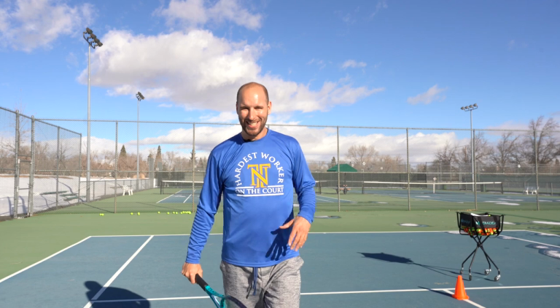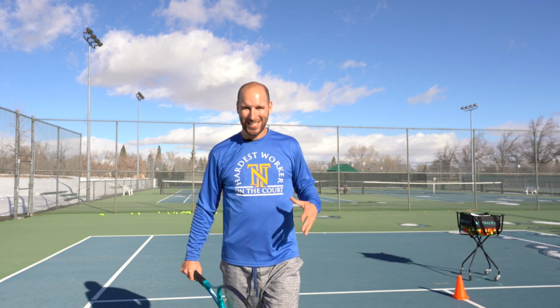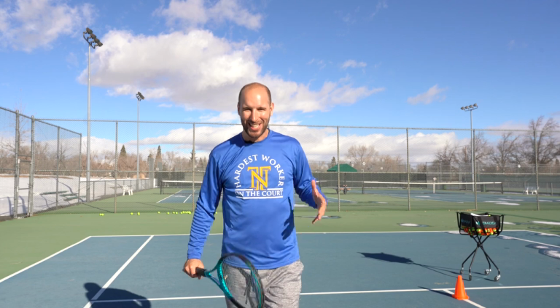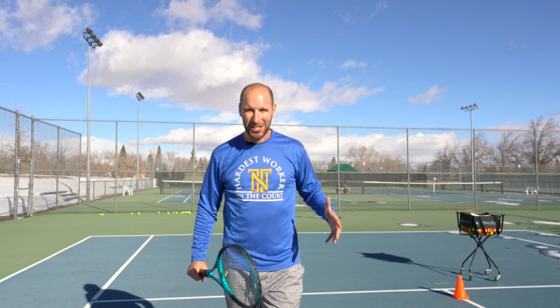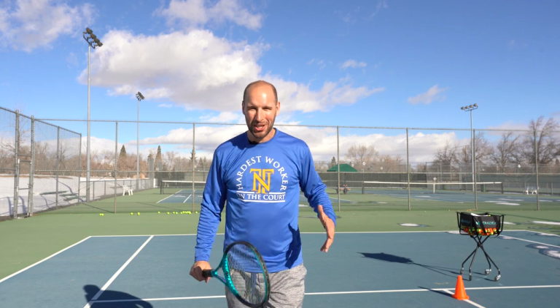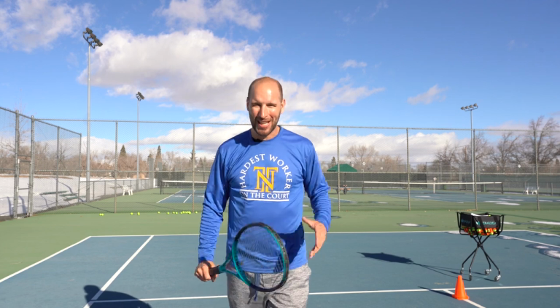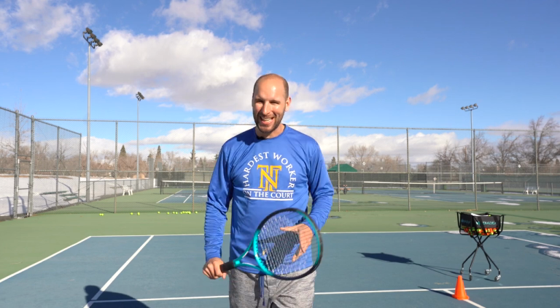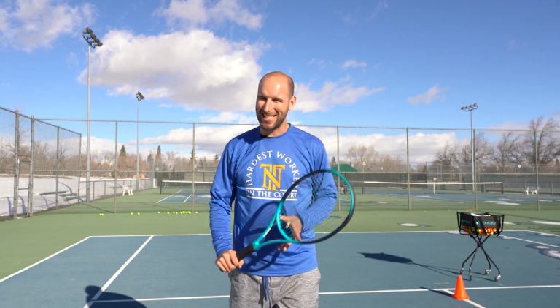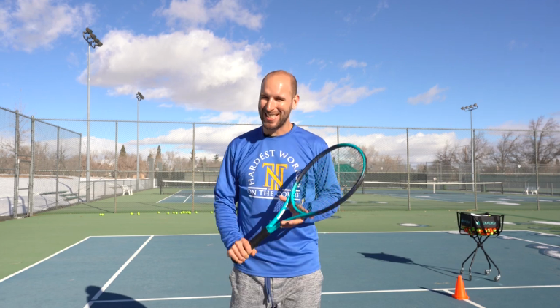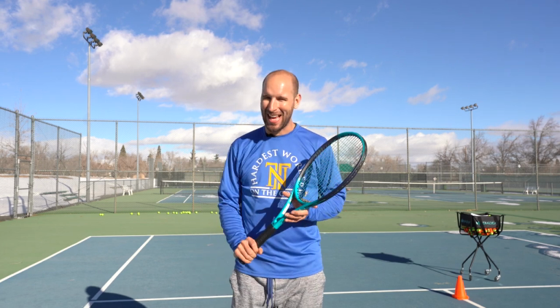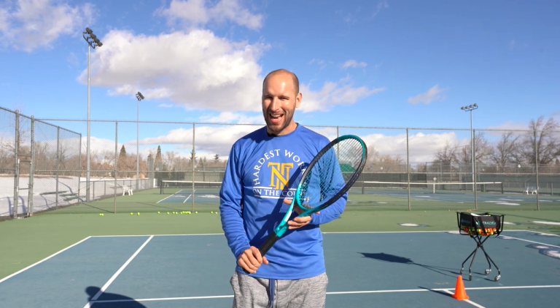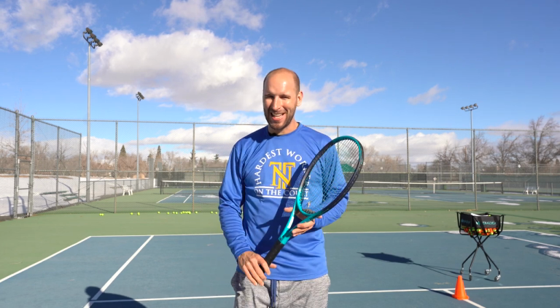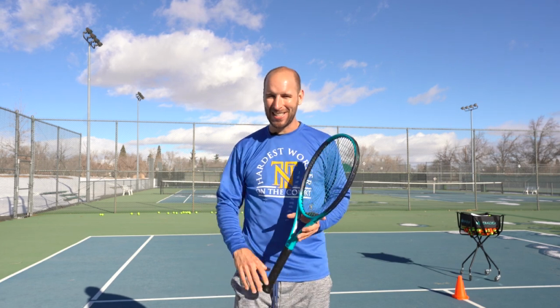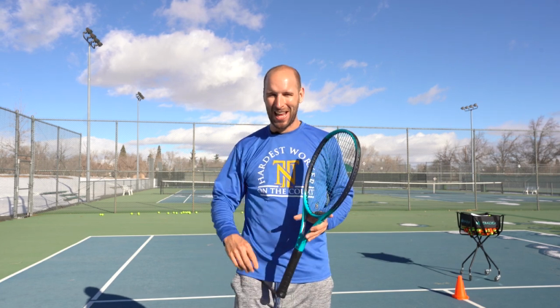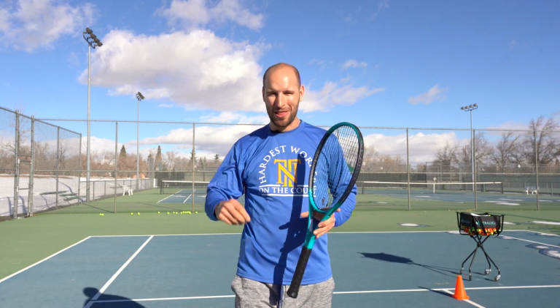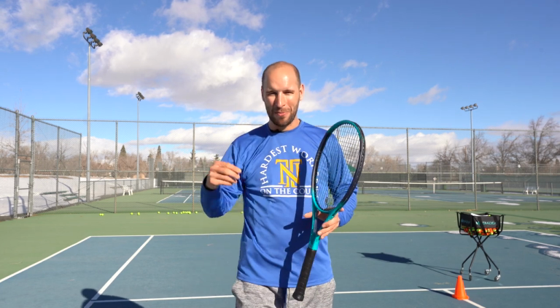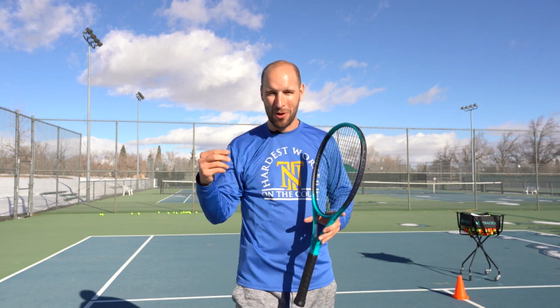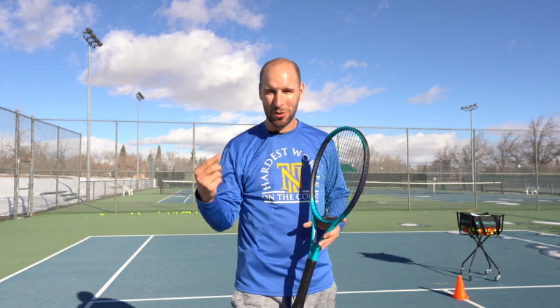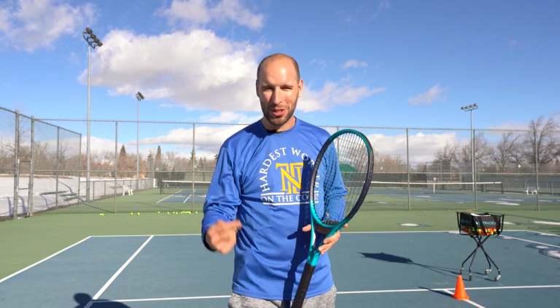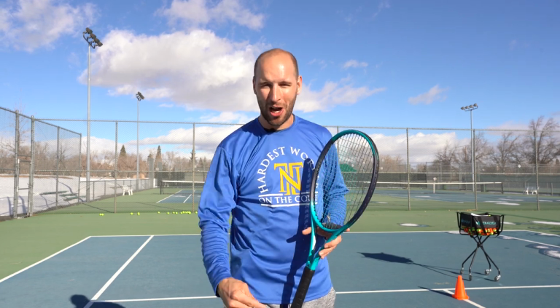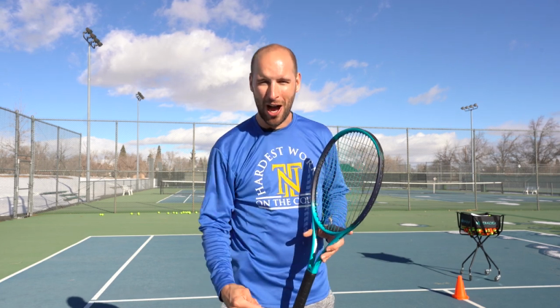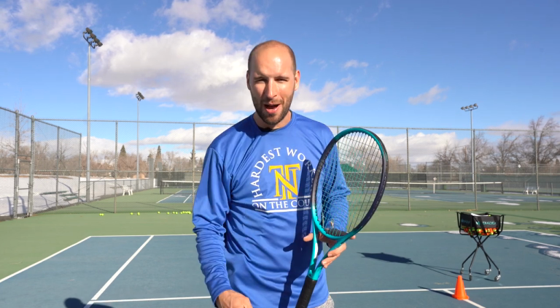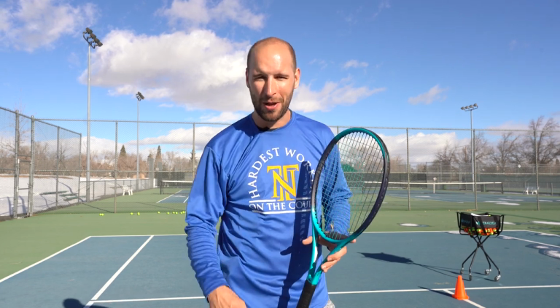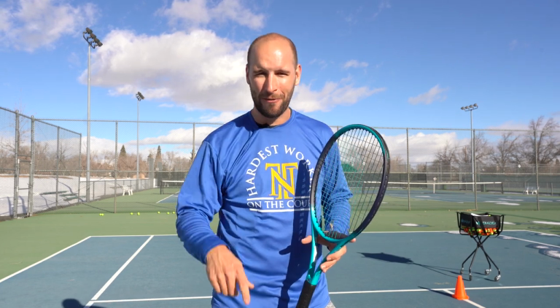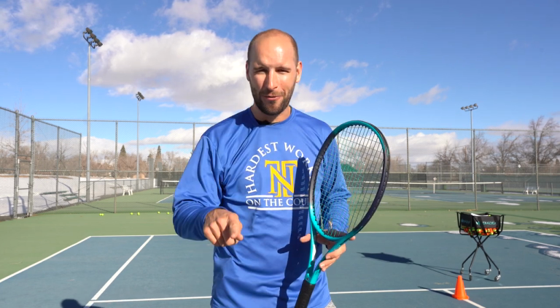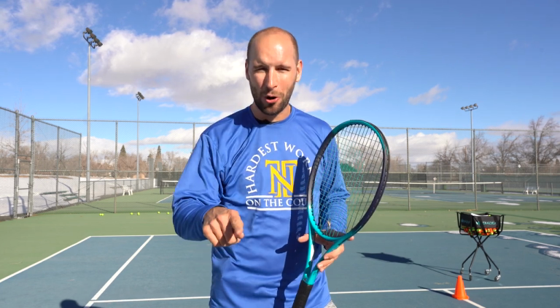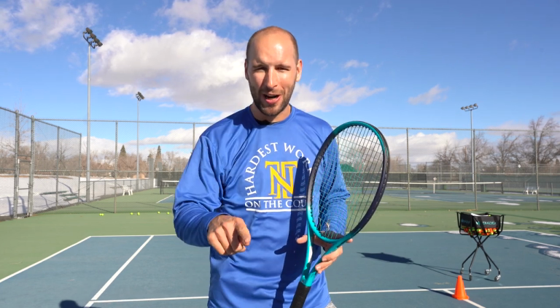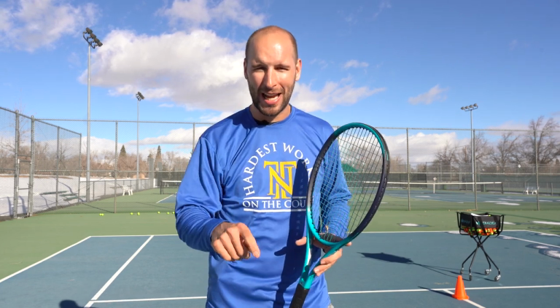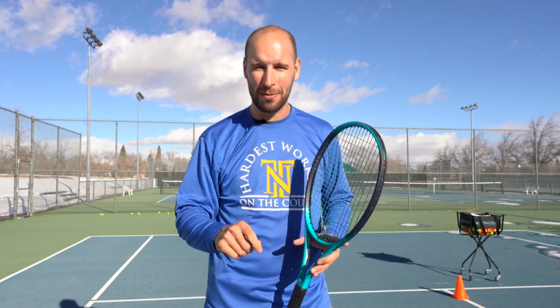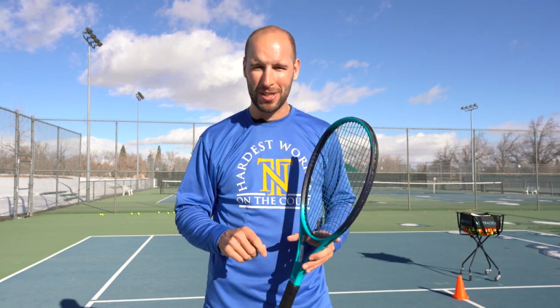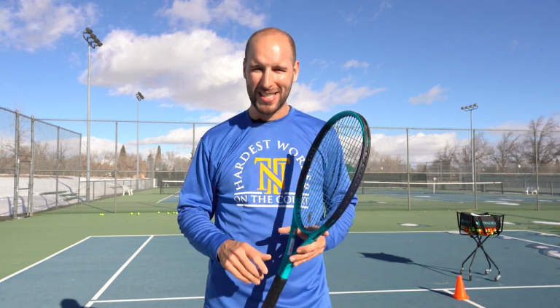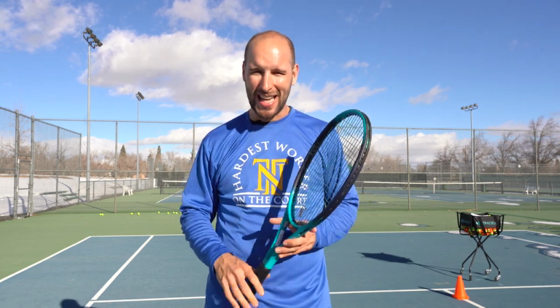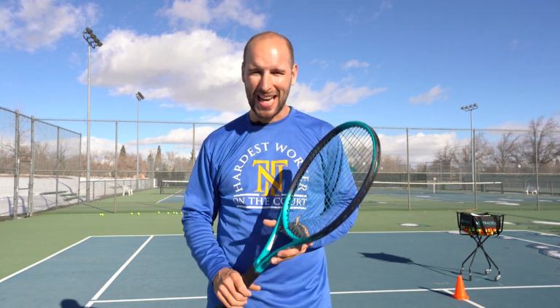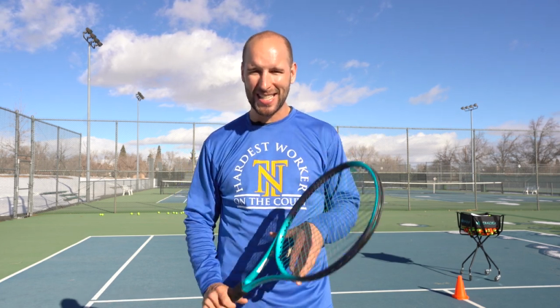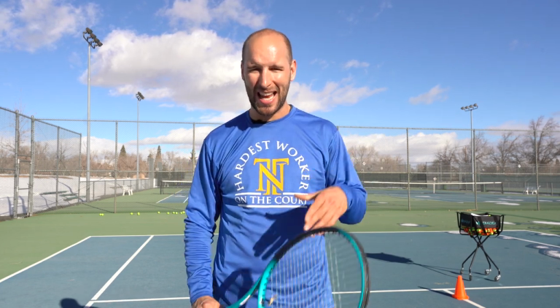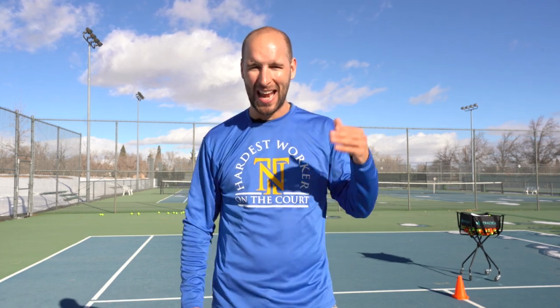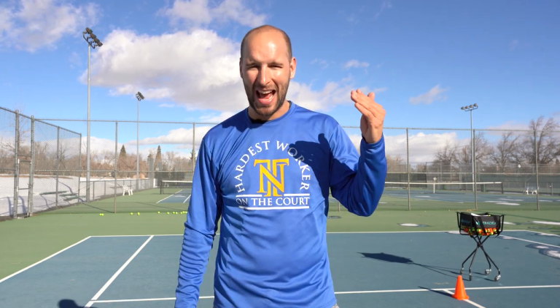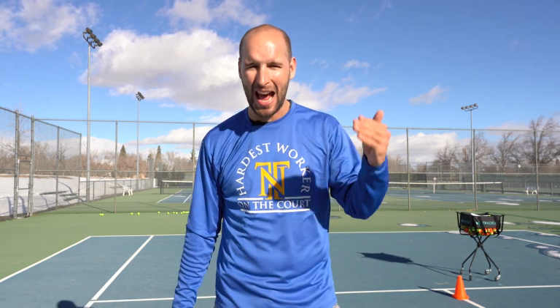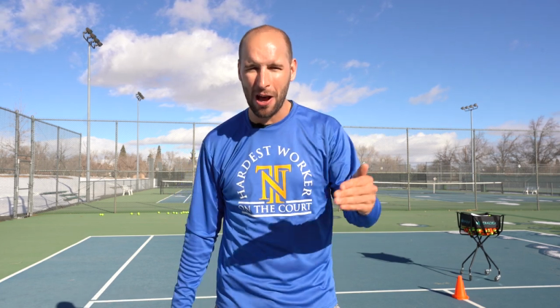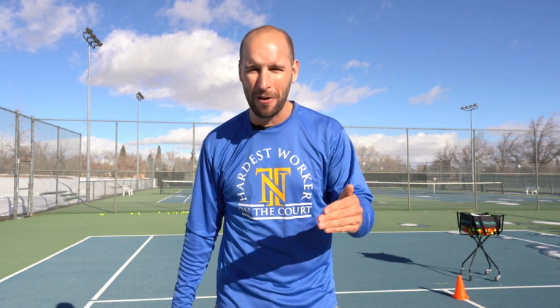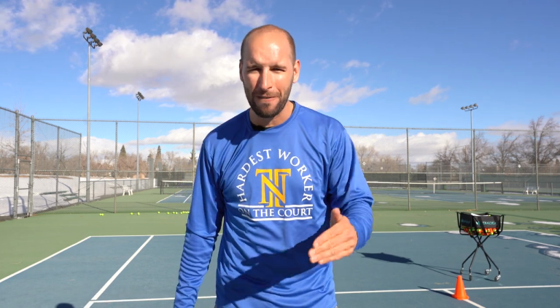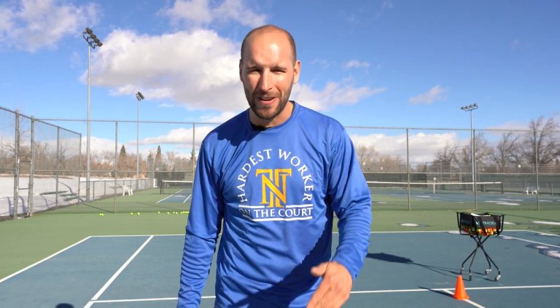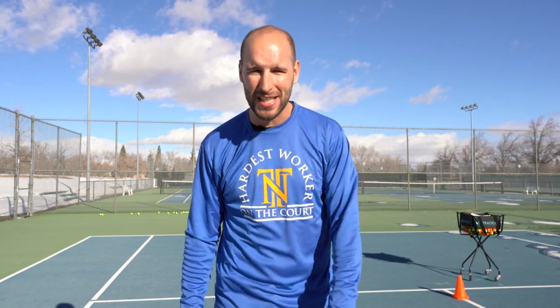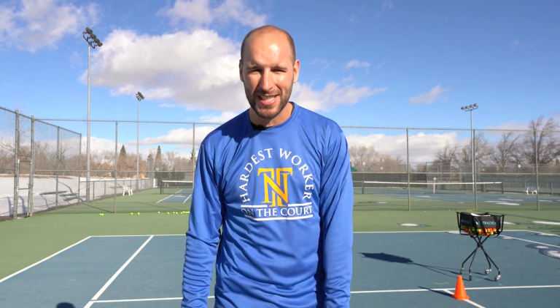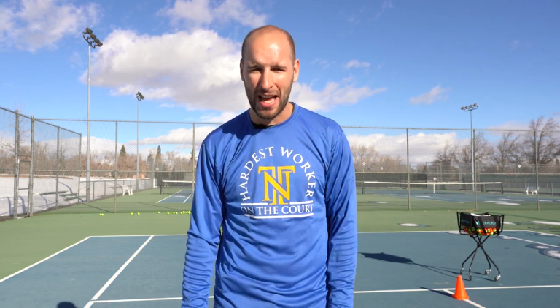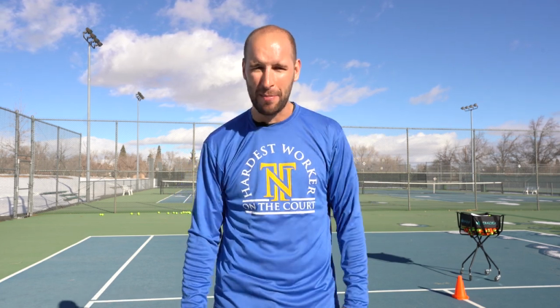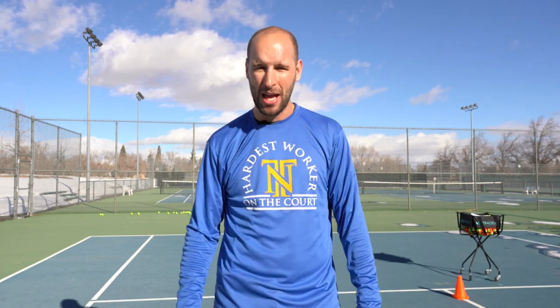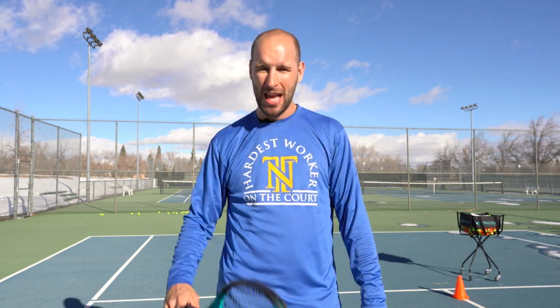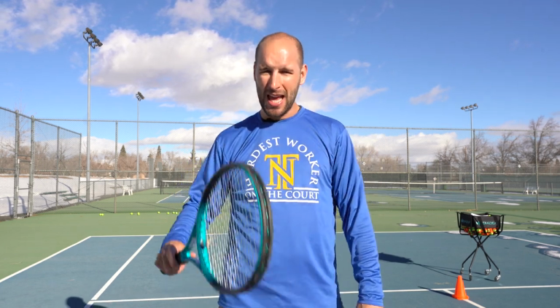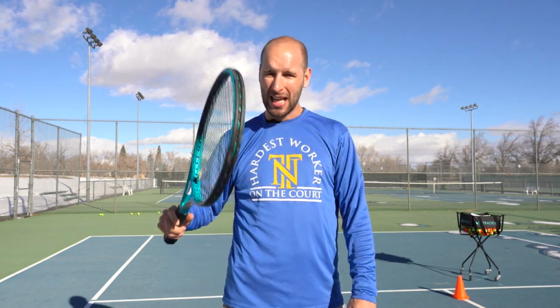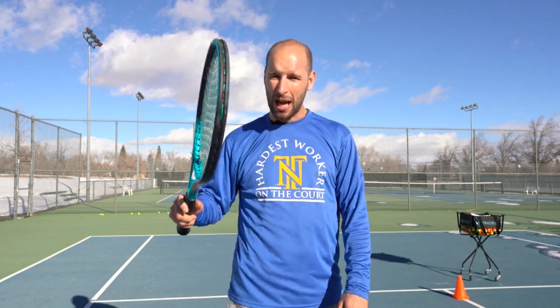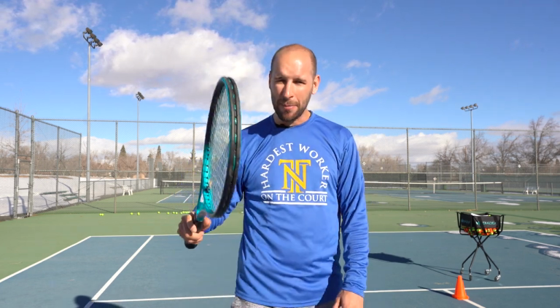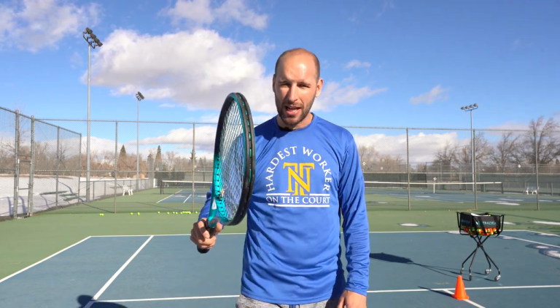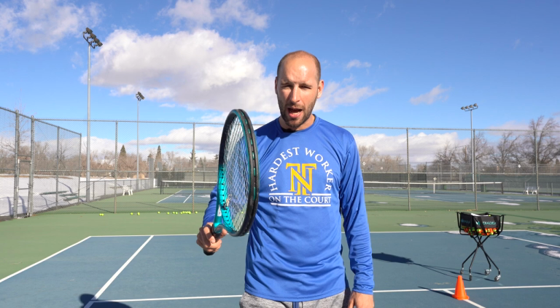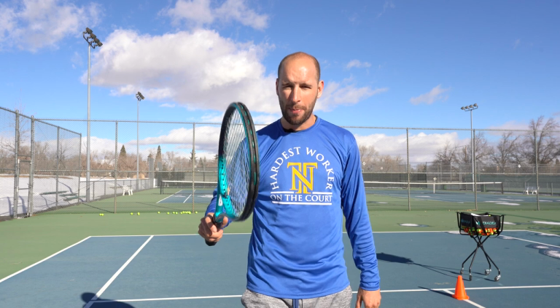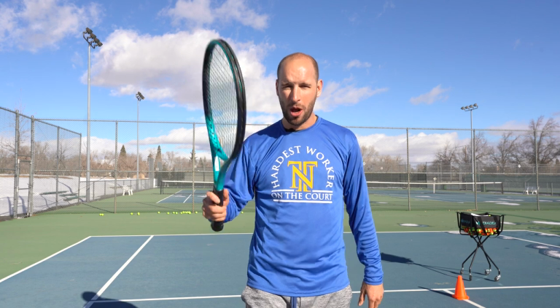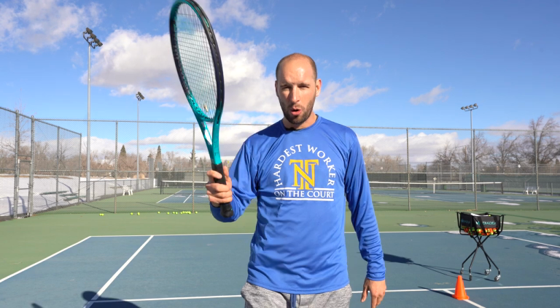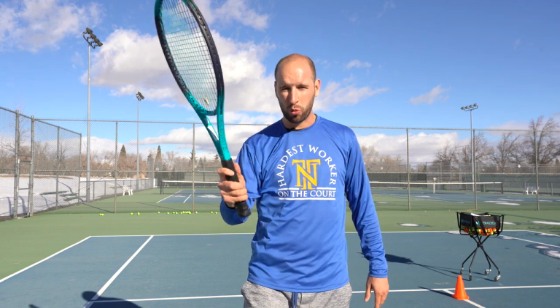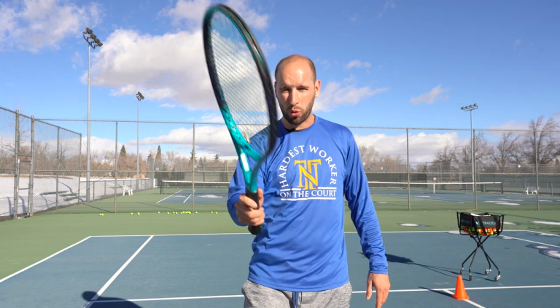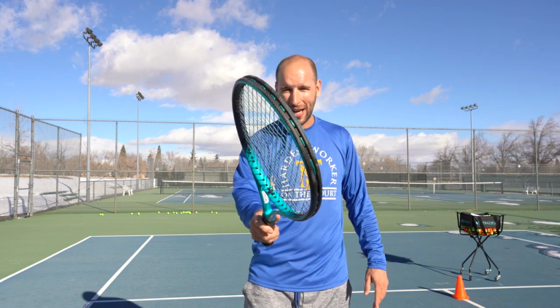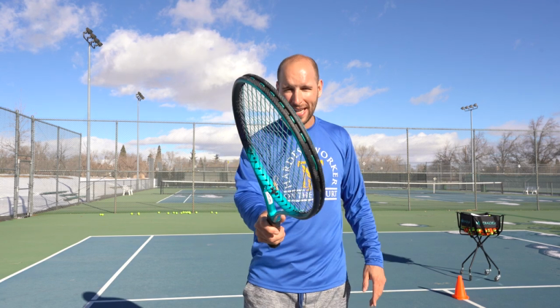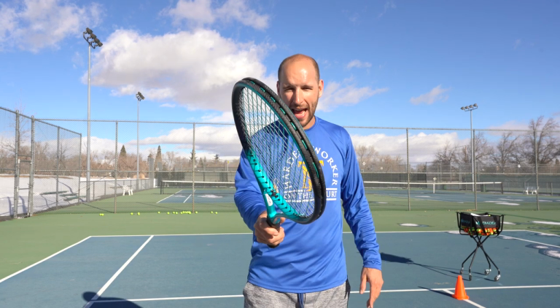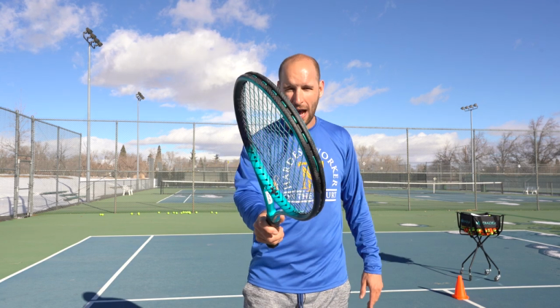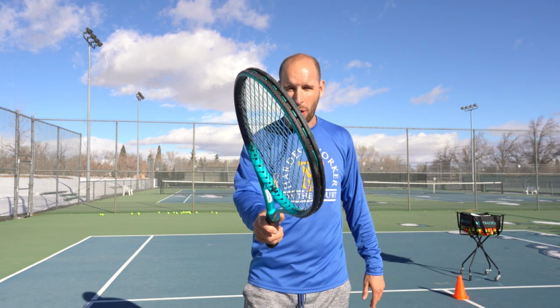Teaching kids tennis and the most common forehand mistakes and how to fix them coming up right now.